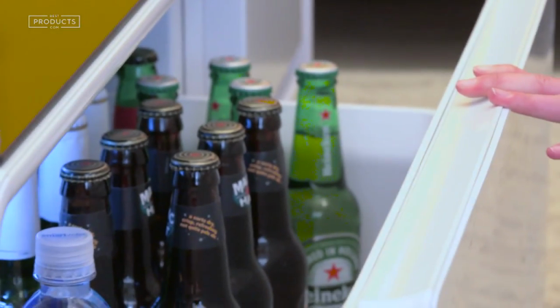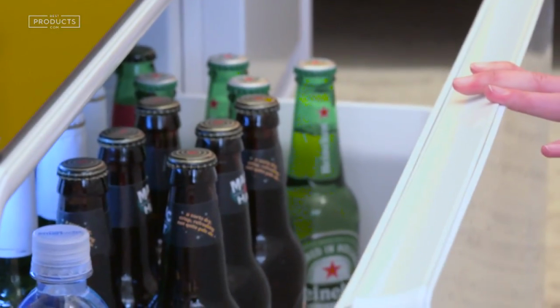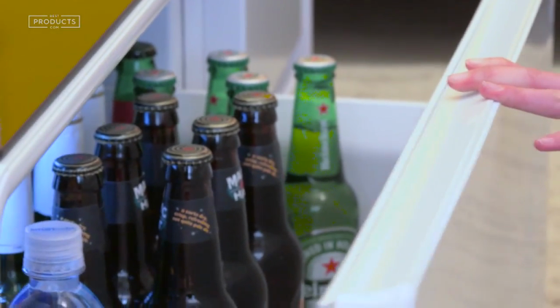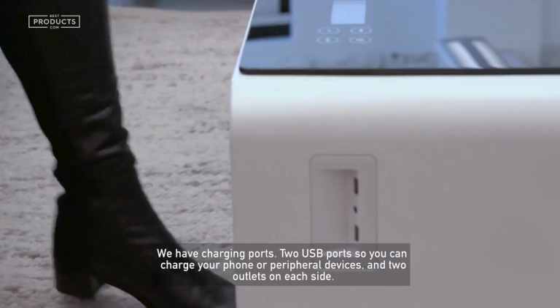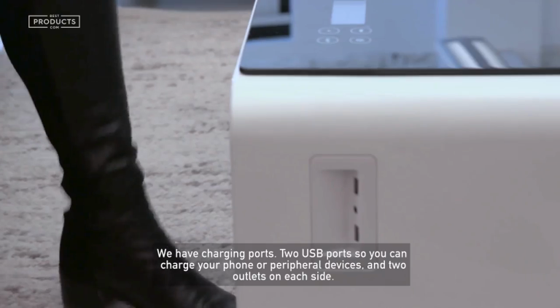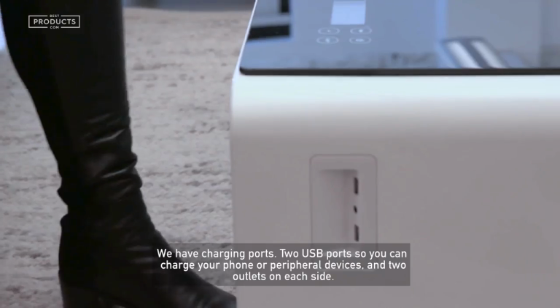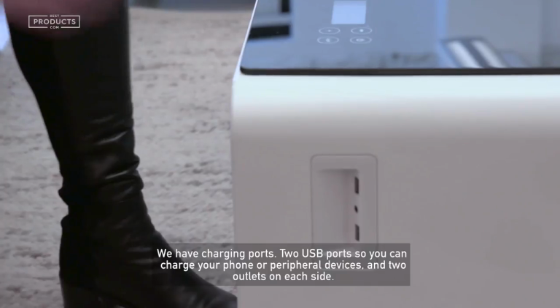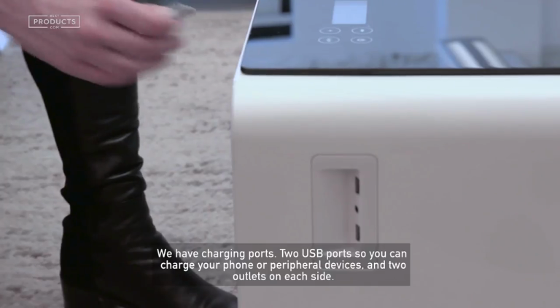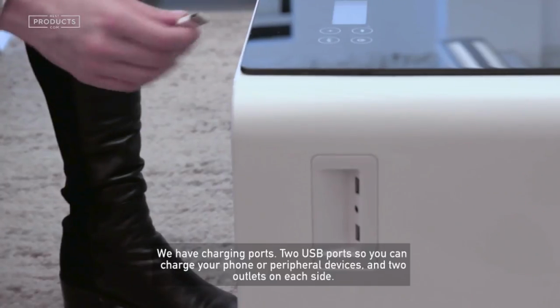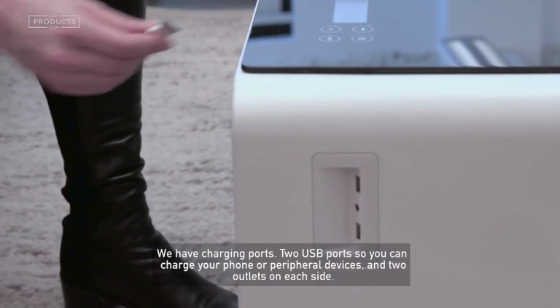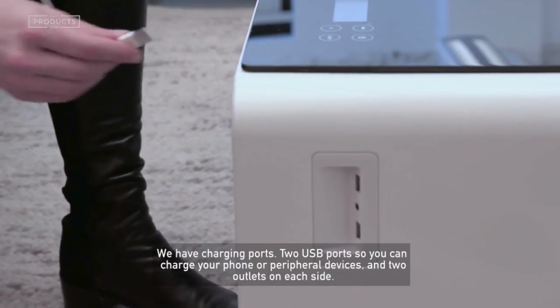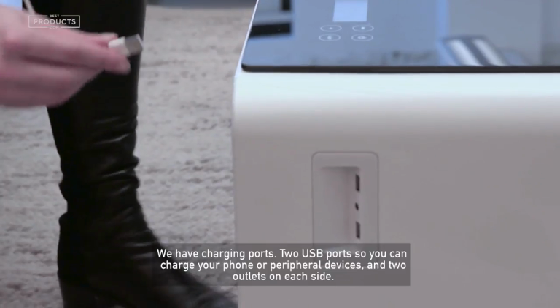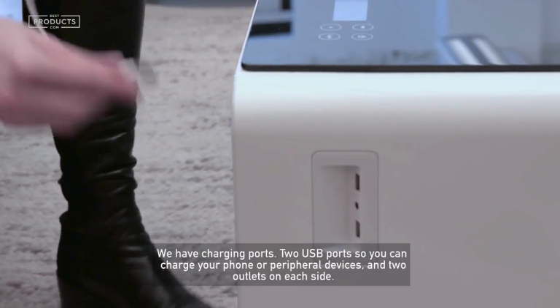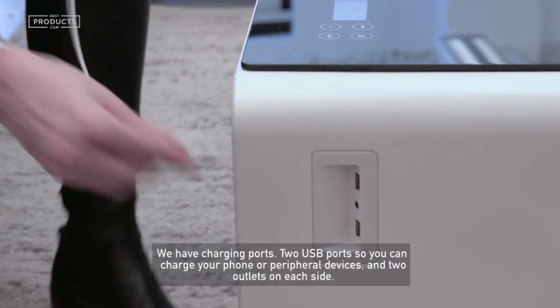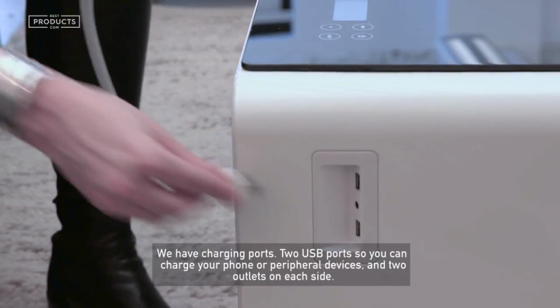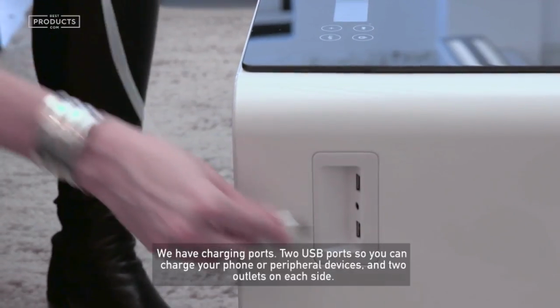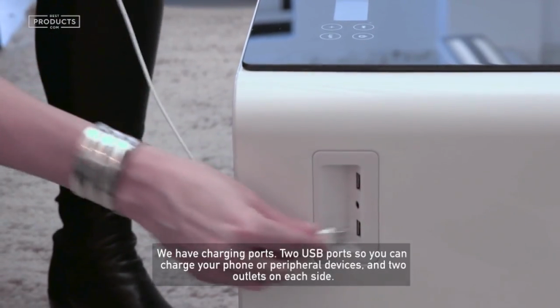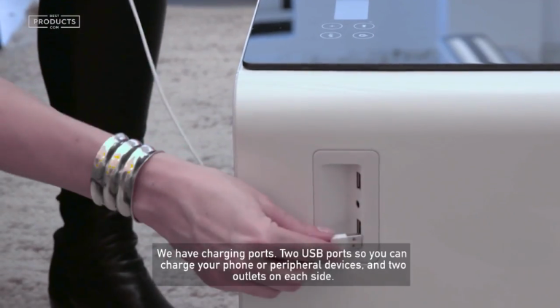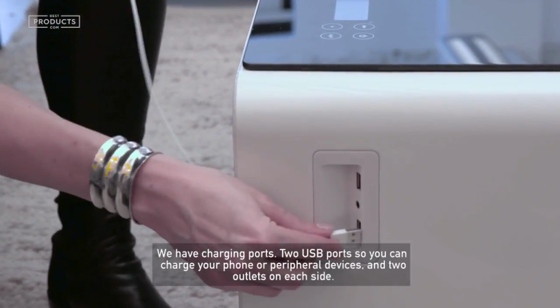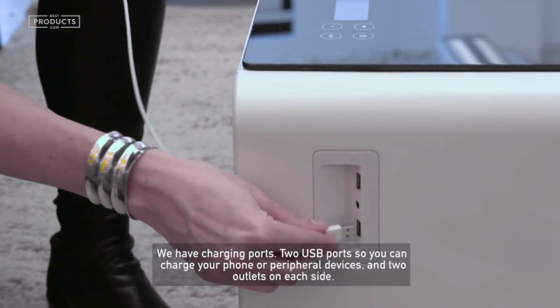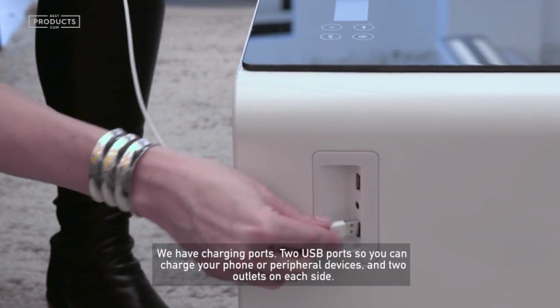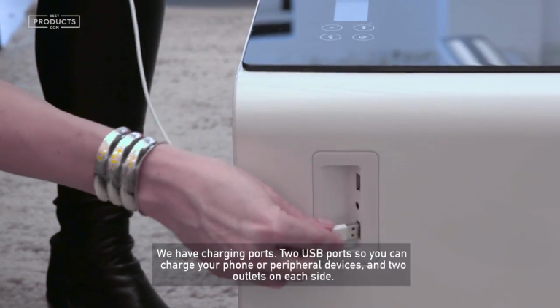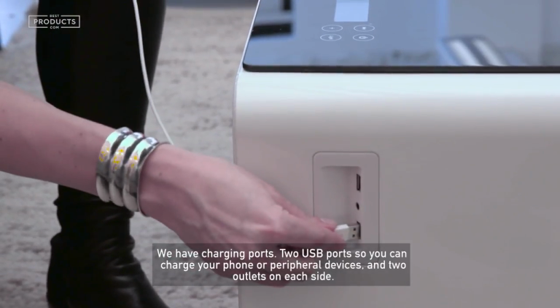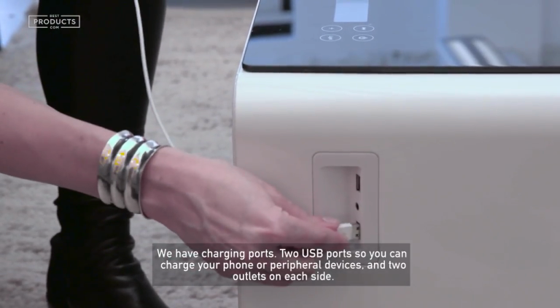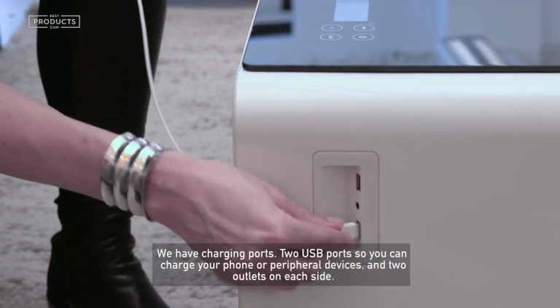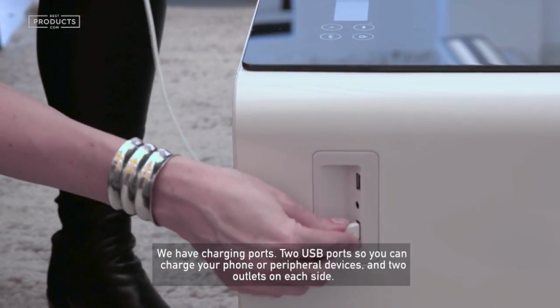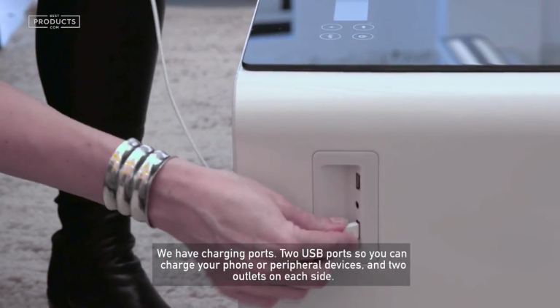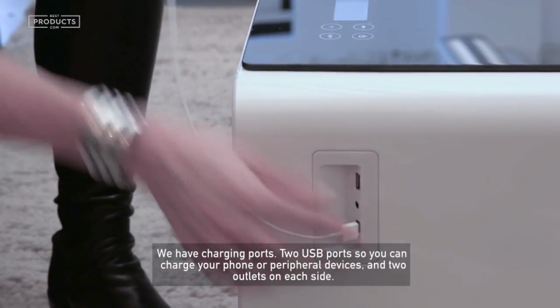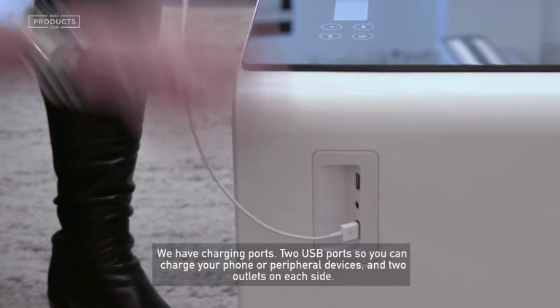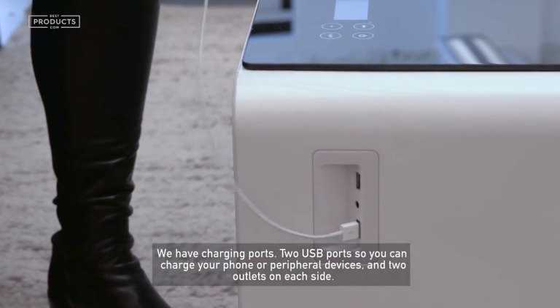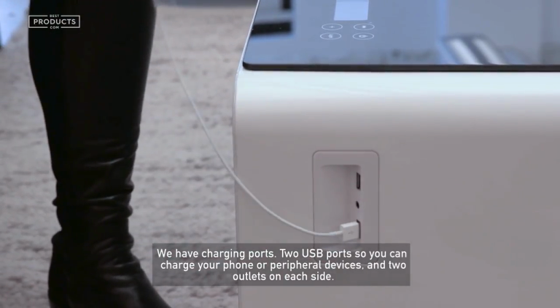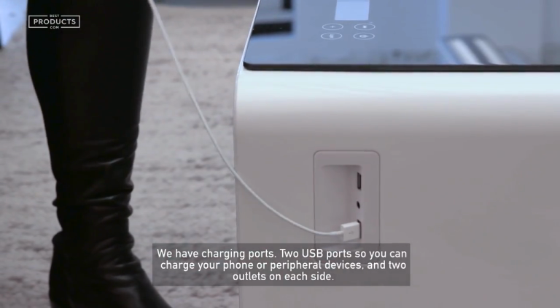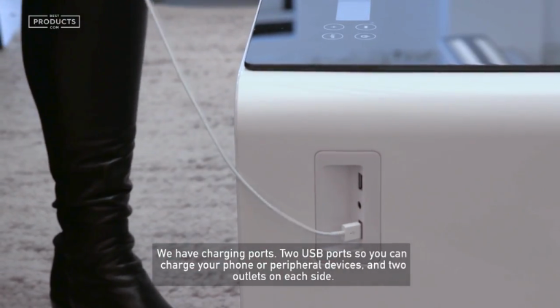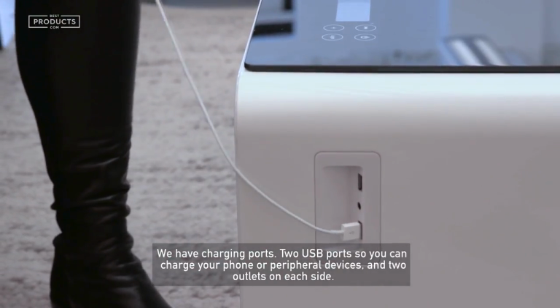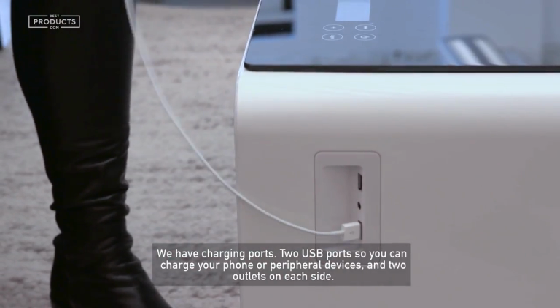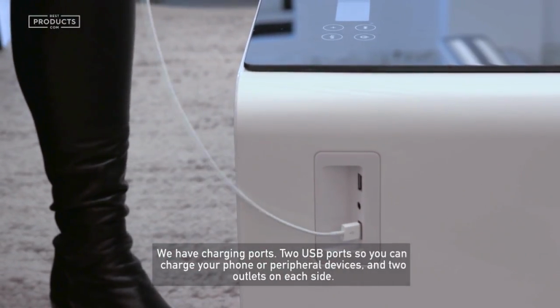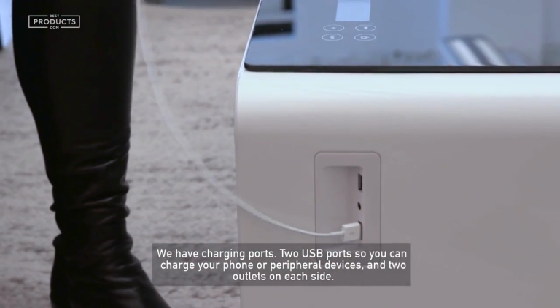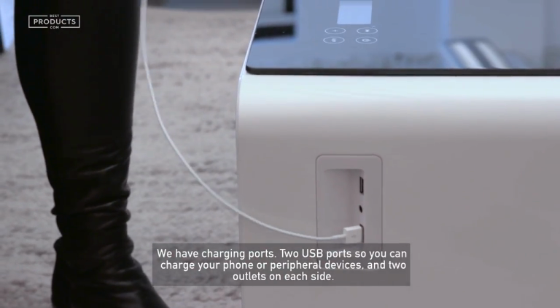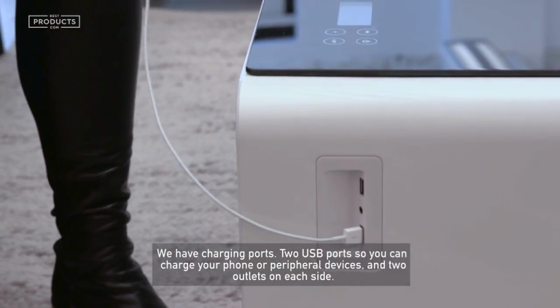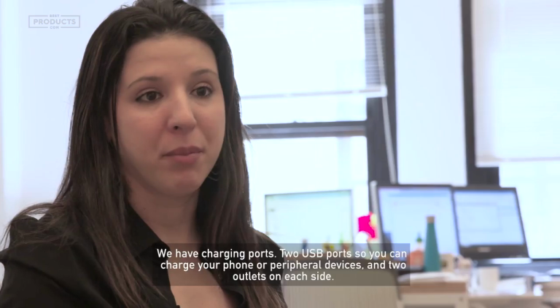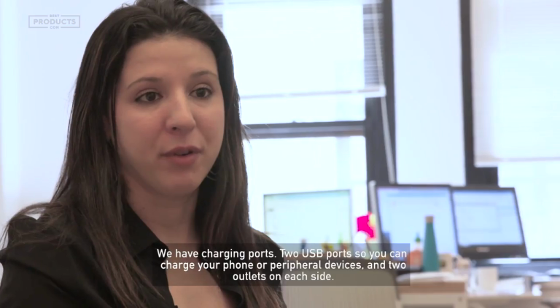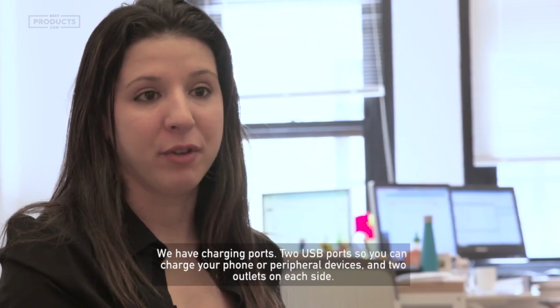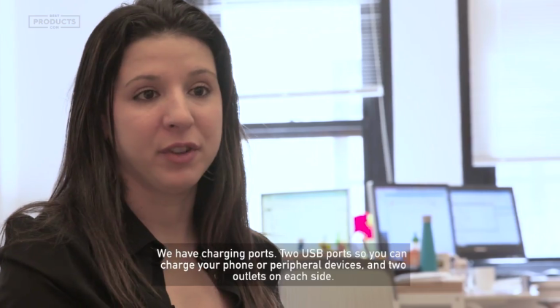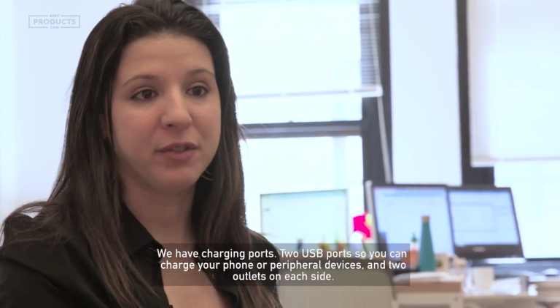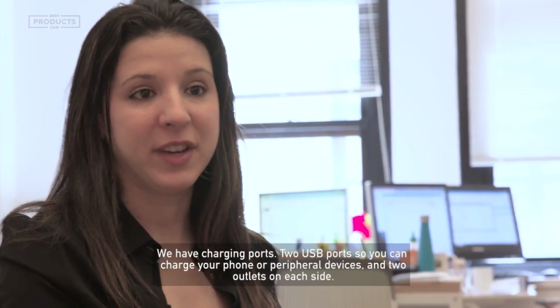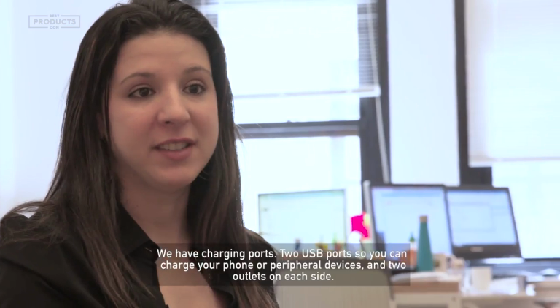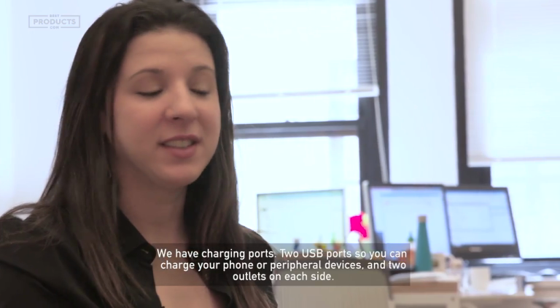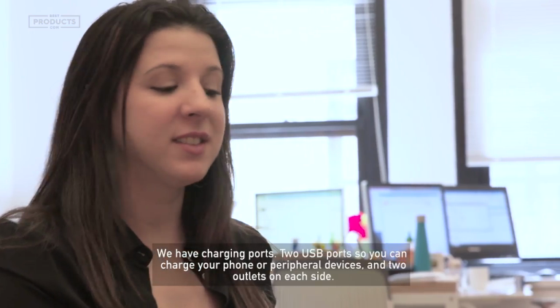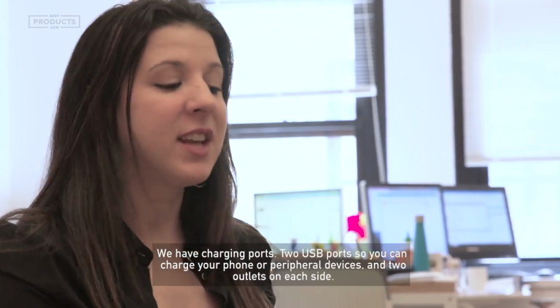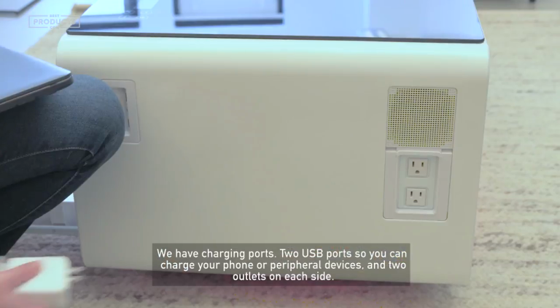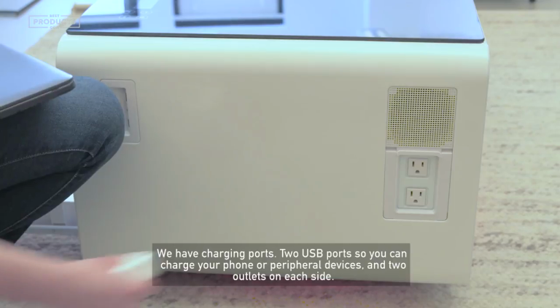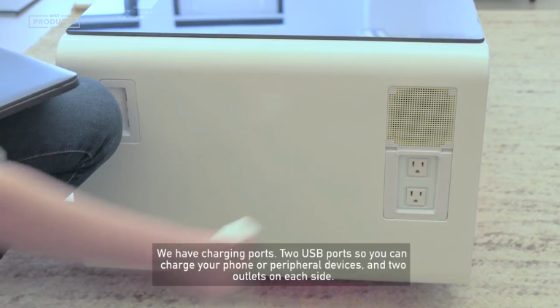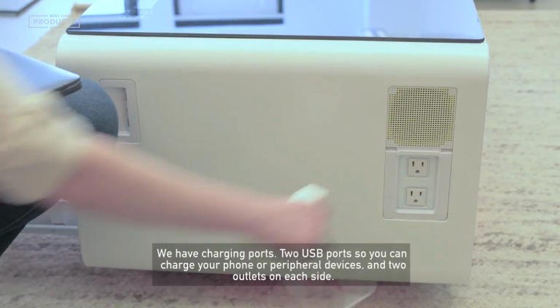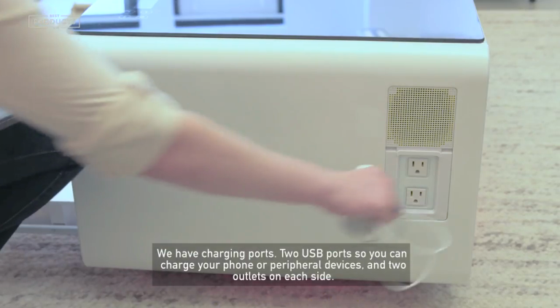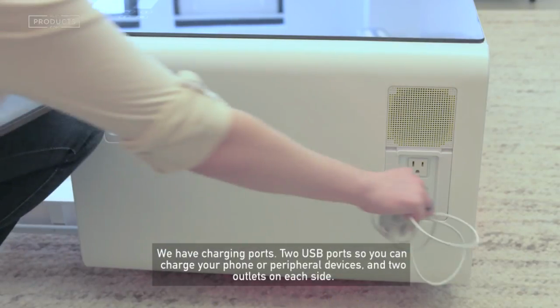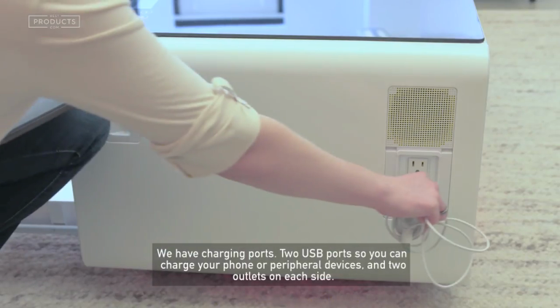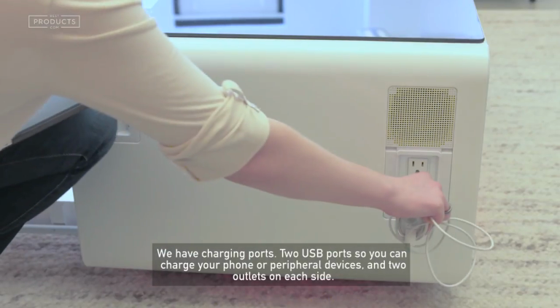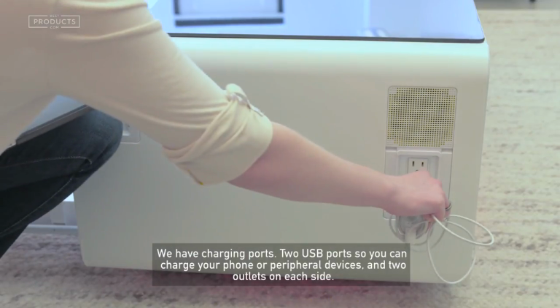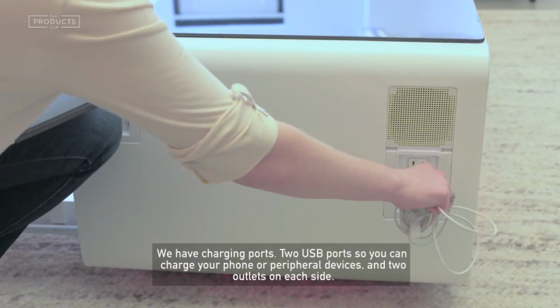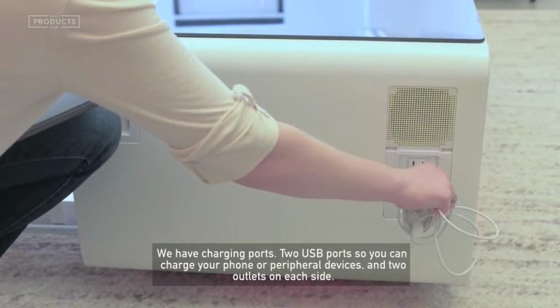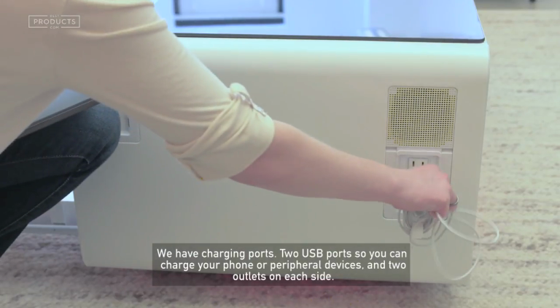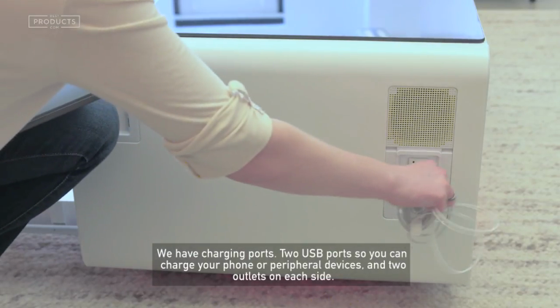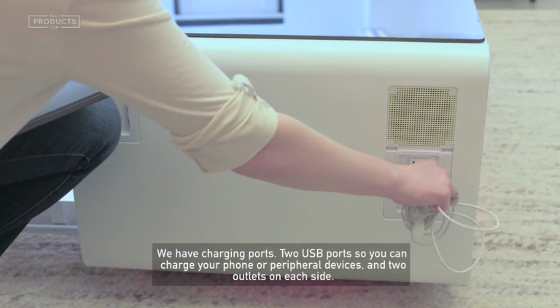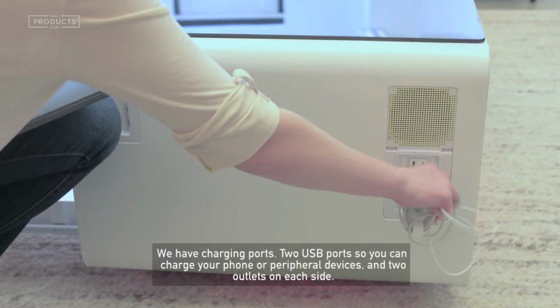We have charging ports — two USB ports so you can charge your phone or peripheral devices, and two outlets on each side.